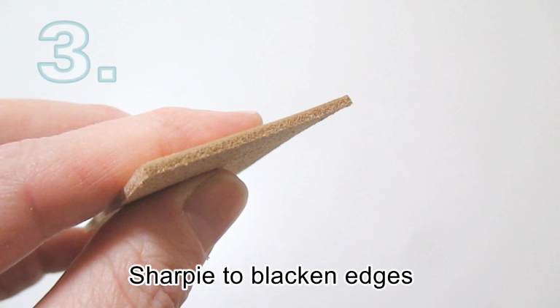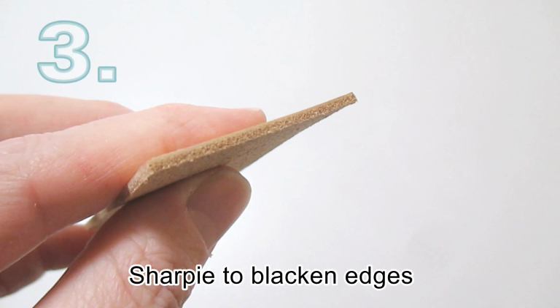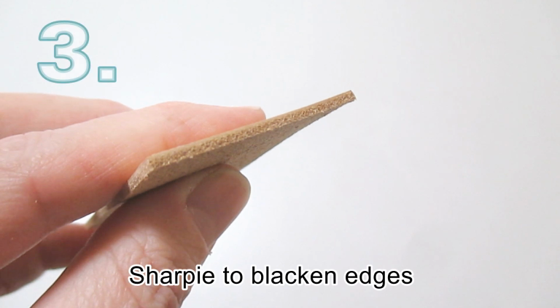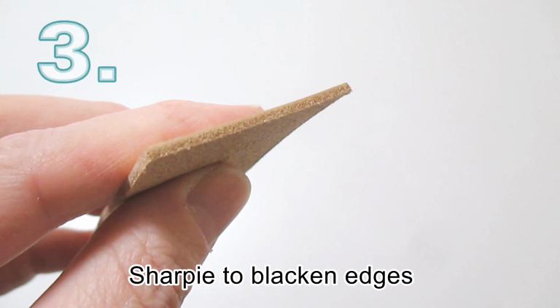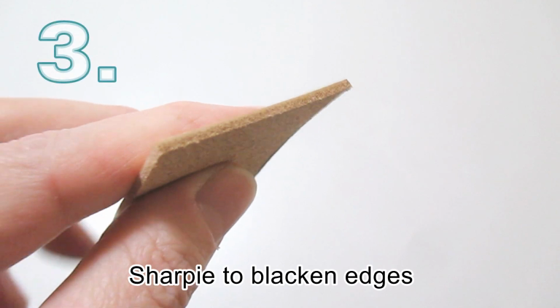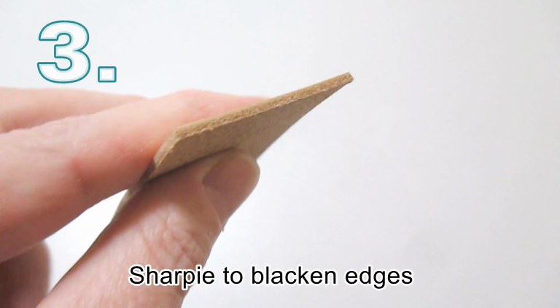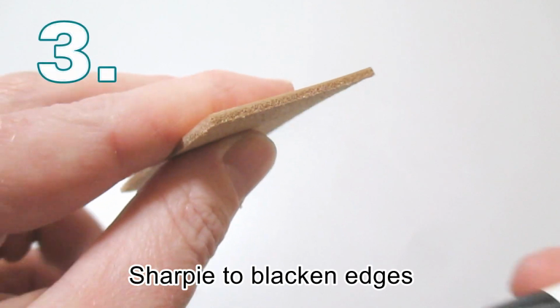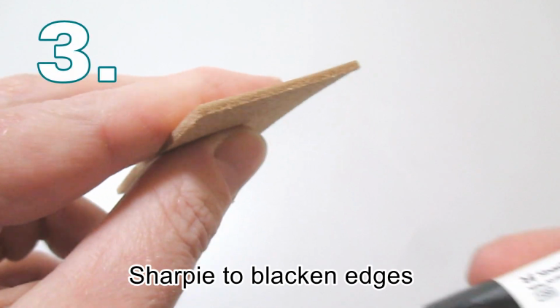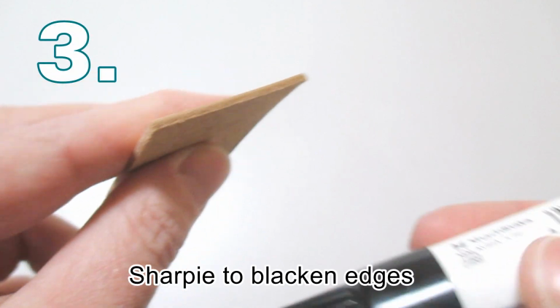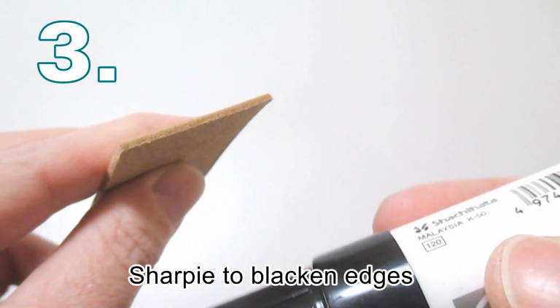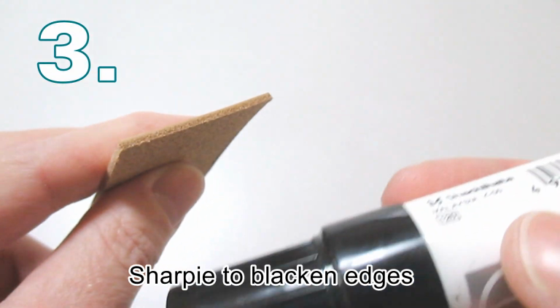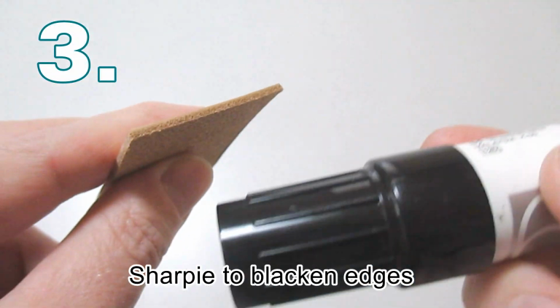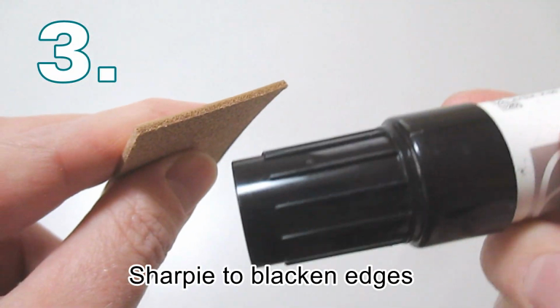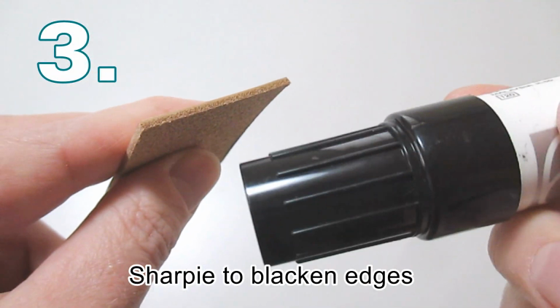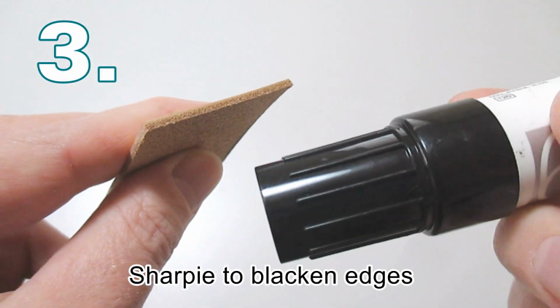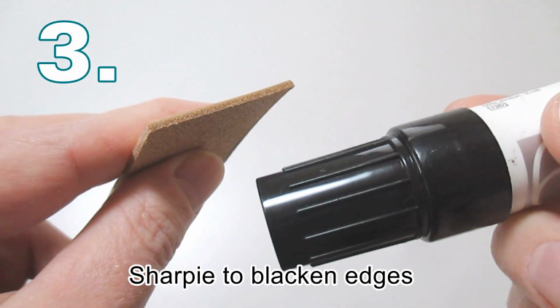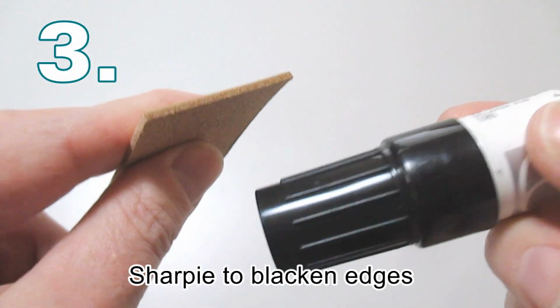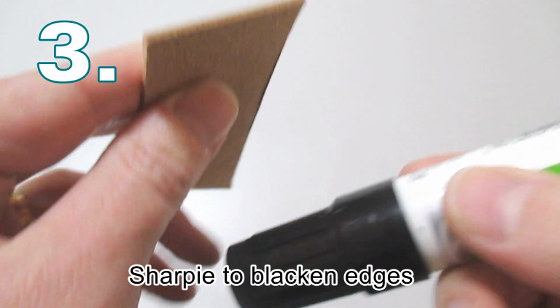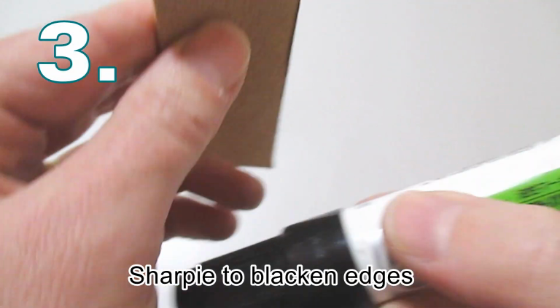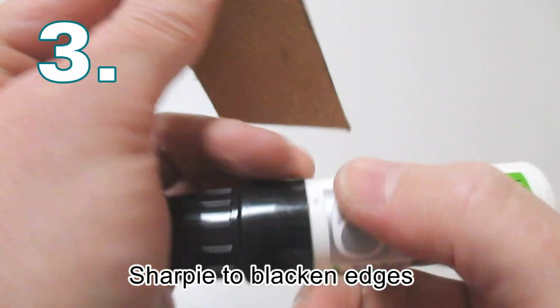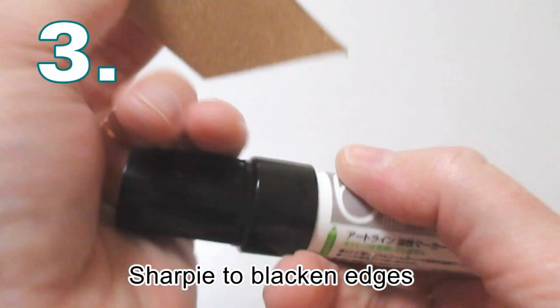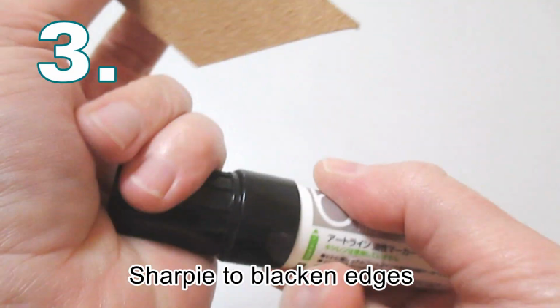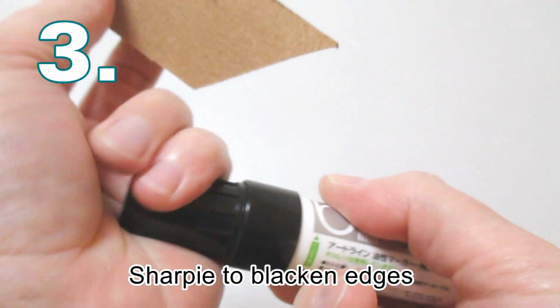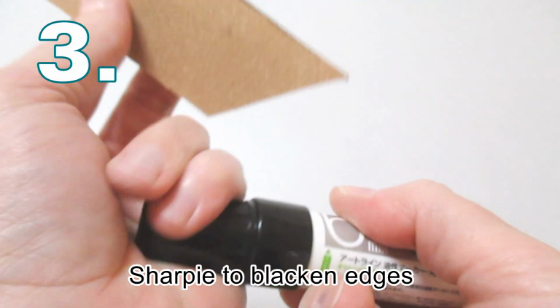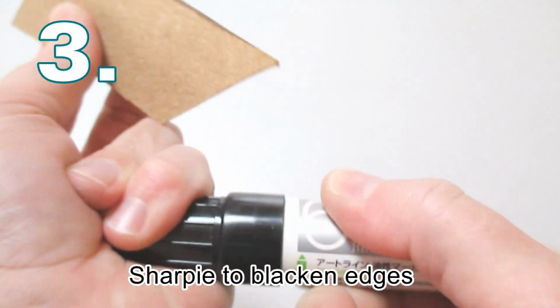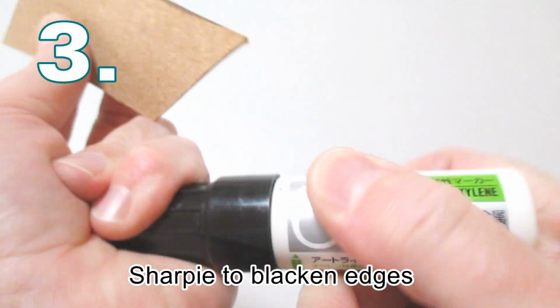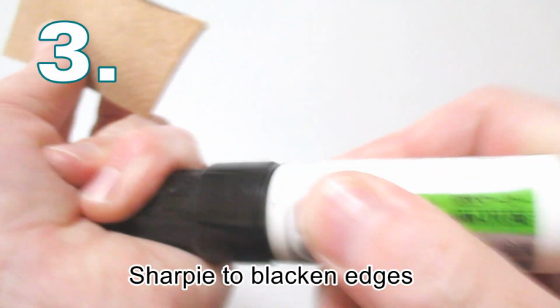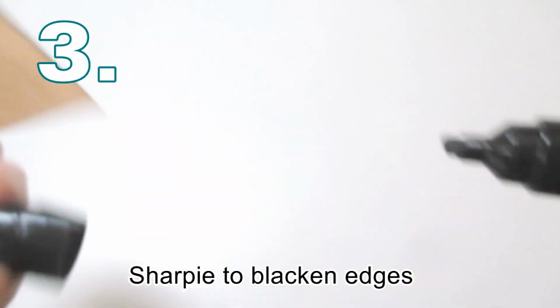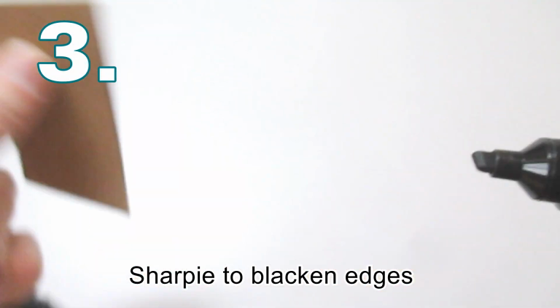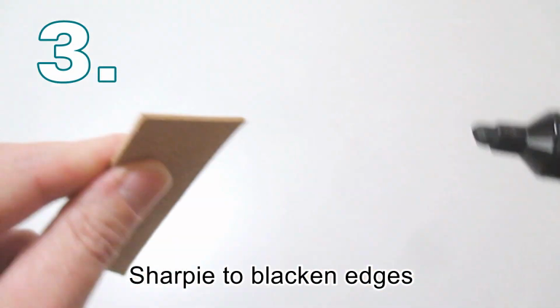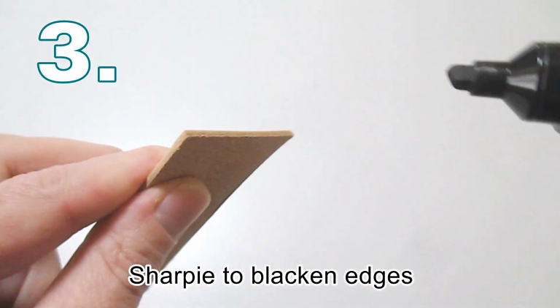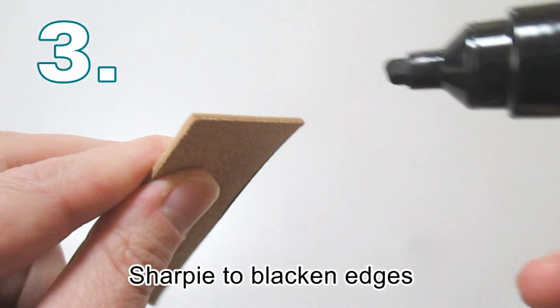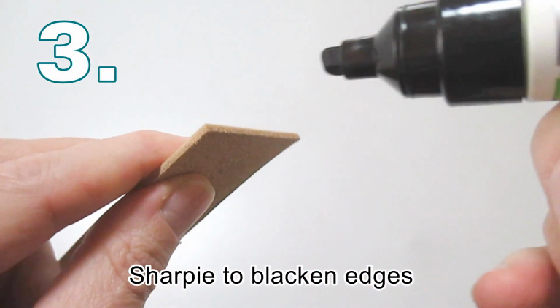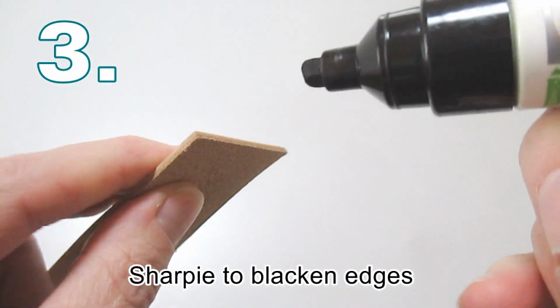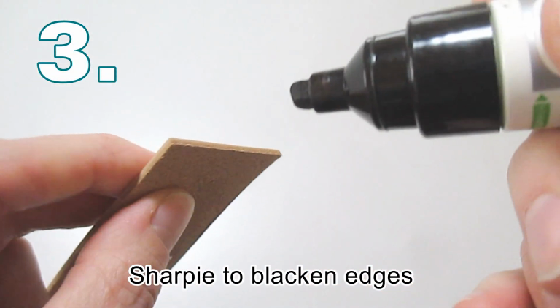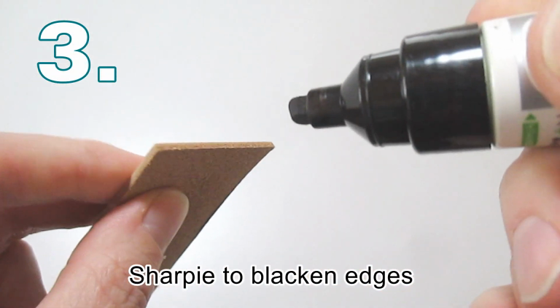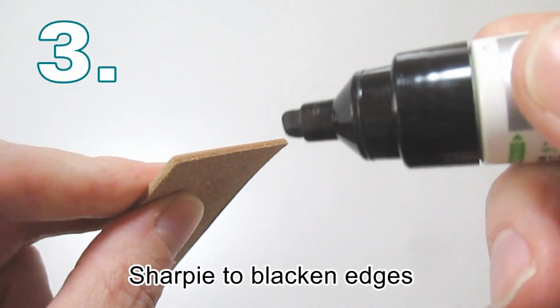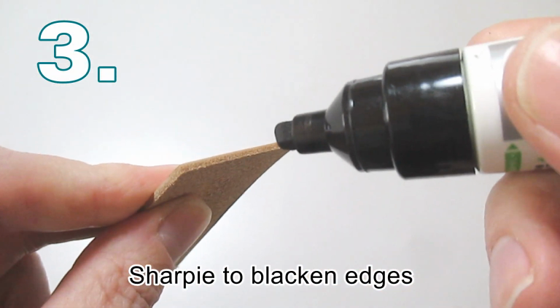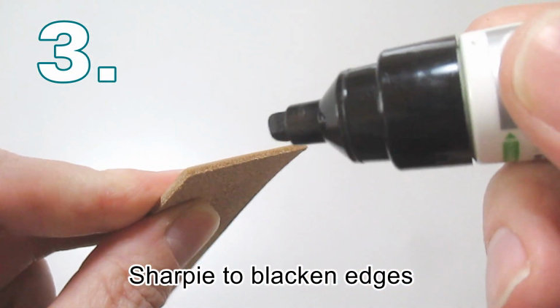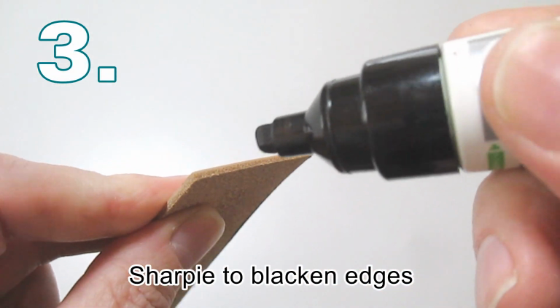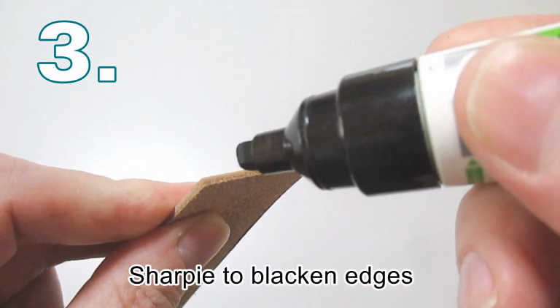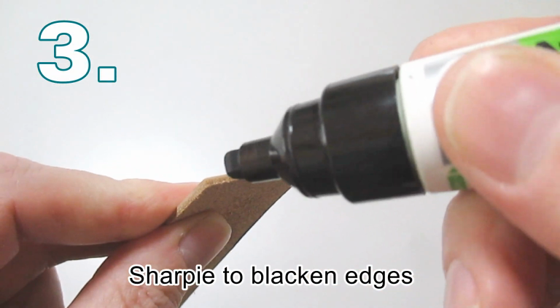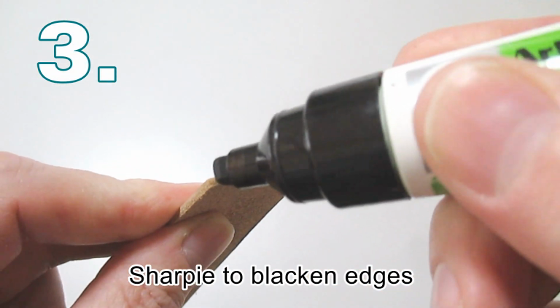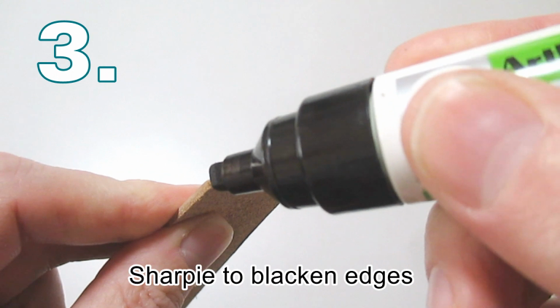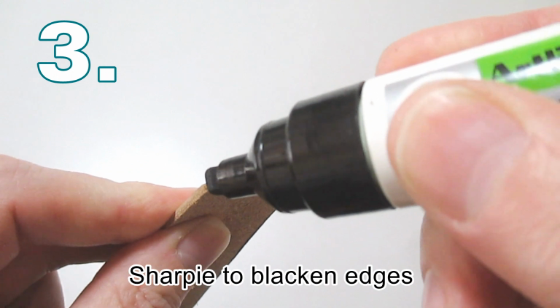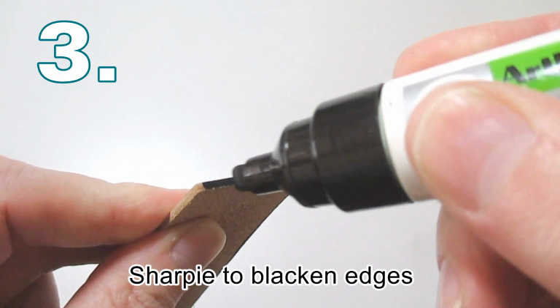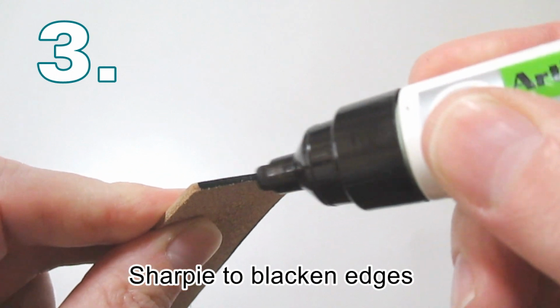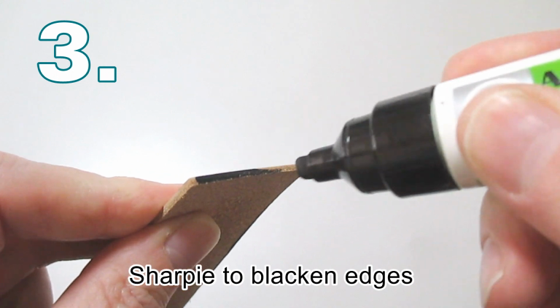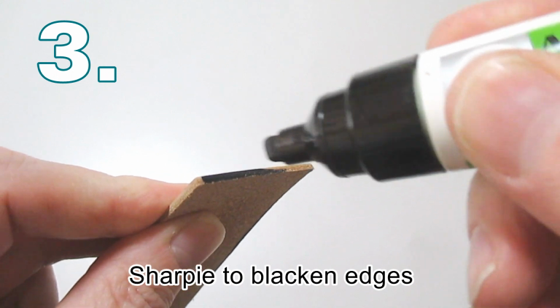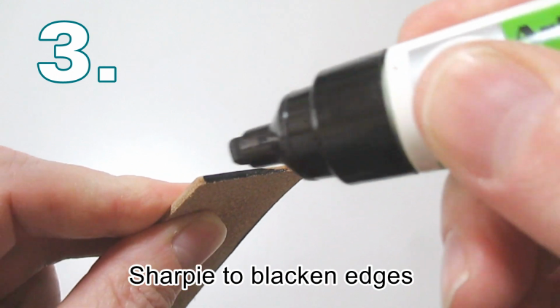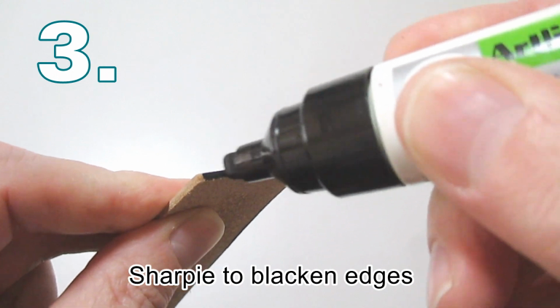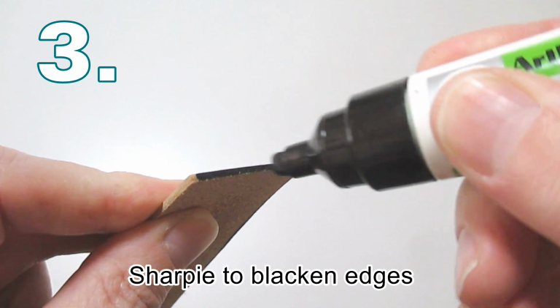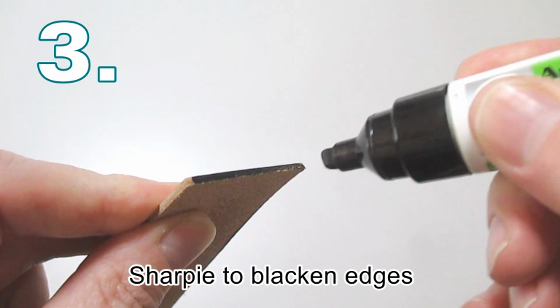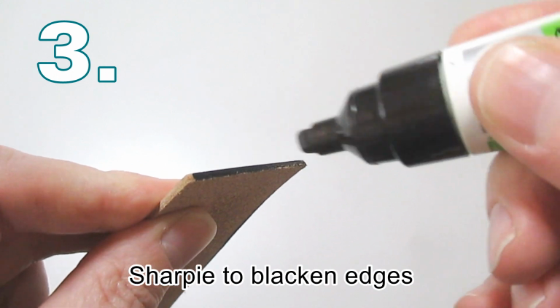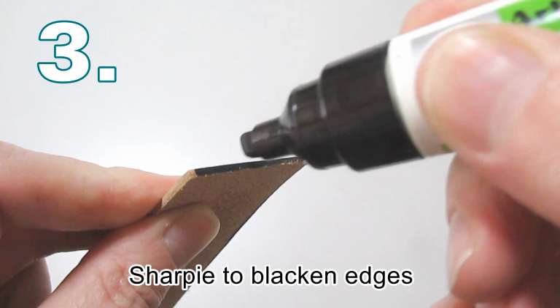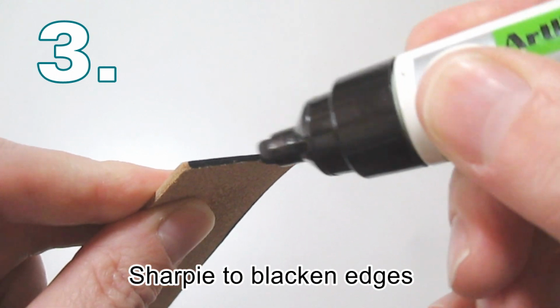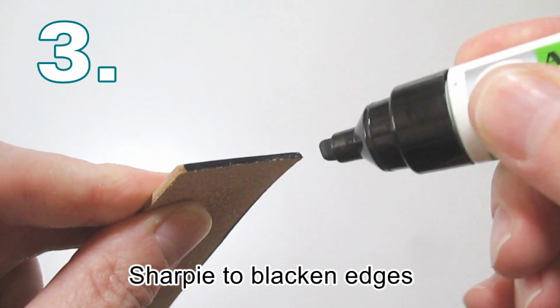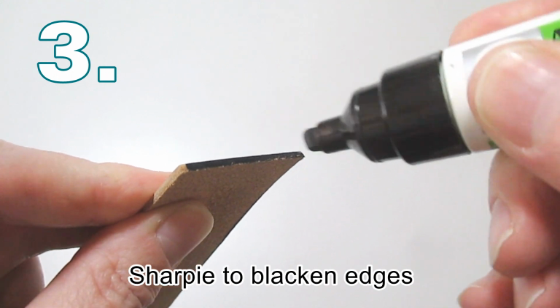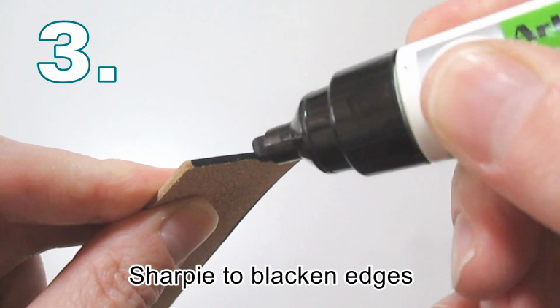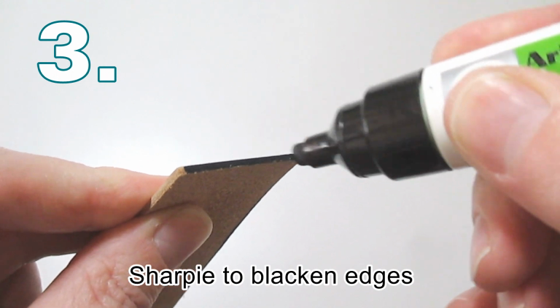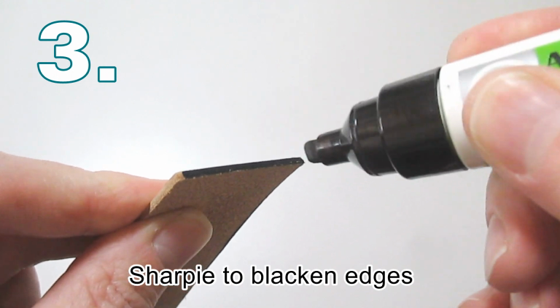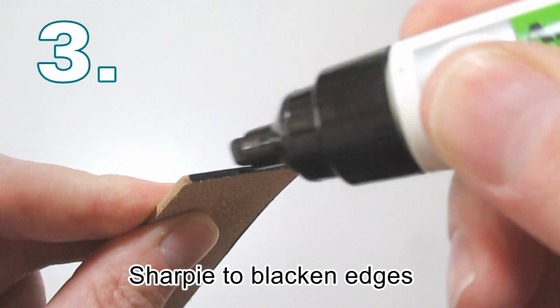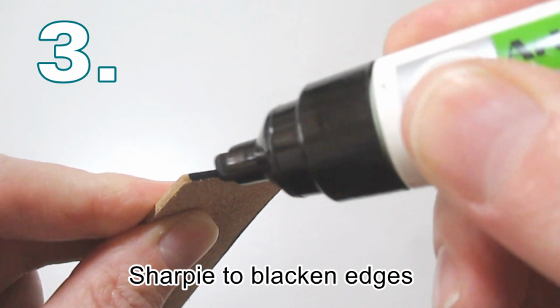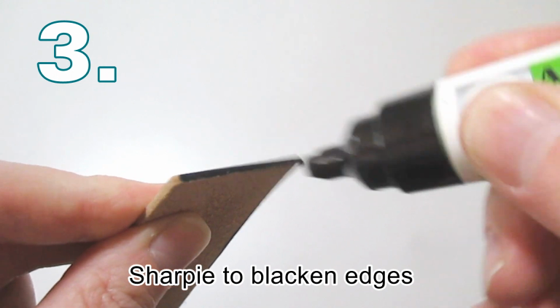You can use a Sharpie marker pen to blacken the edges of your leather work as an alternative to edge coat or other edging dyes.